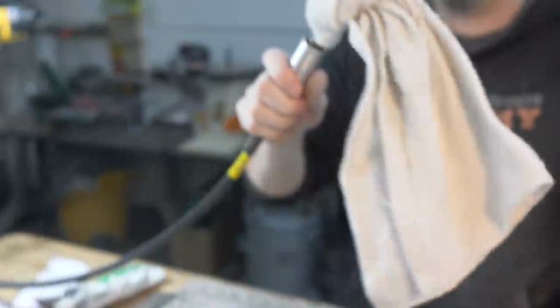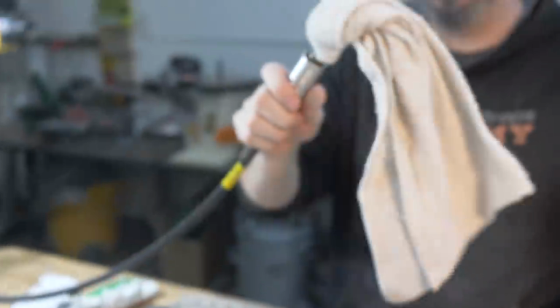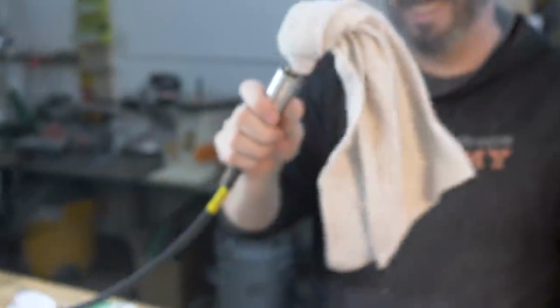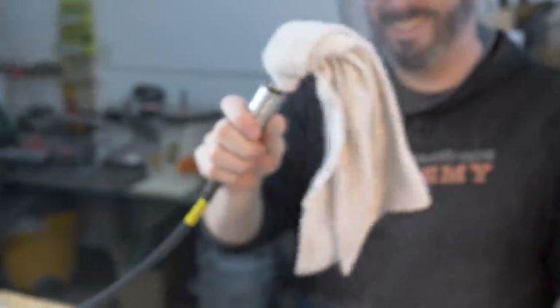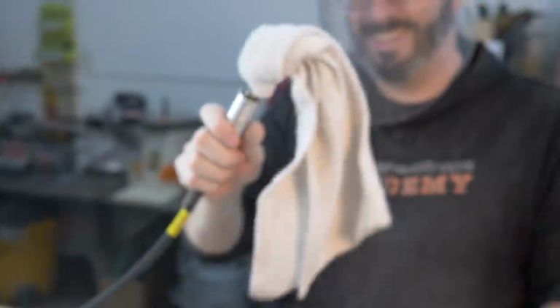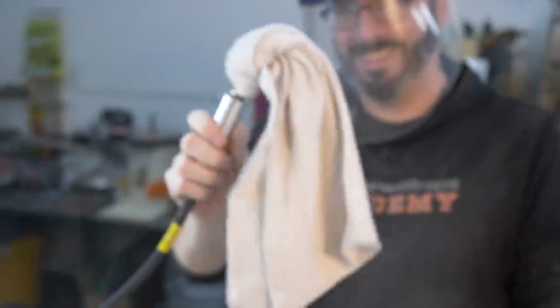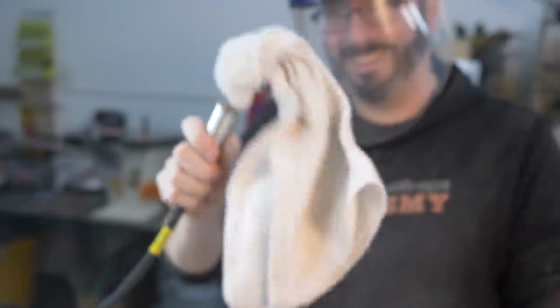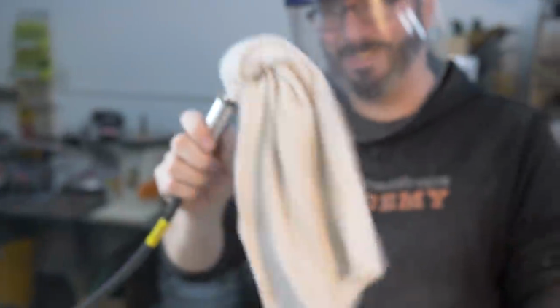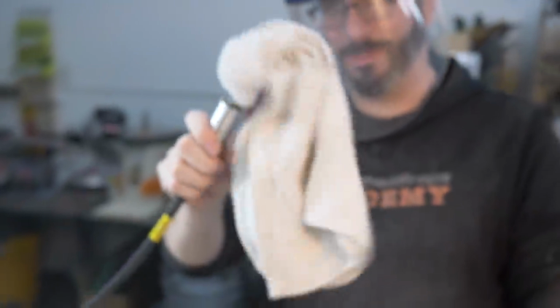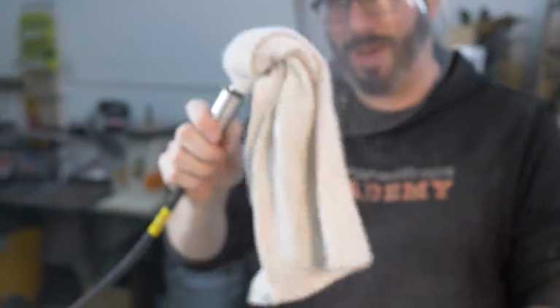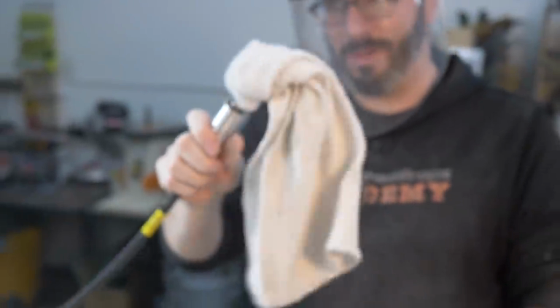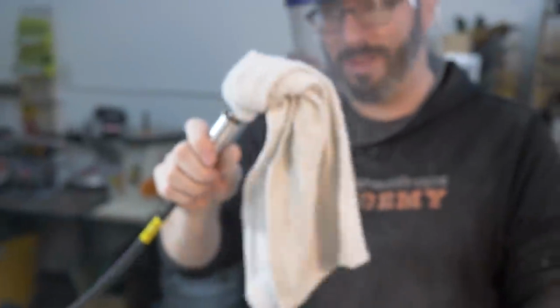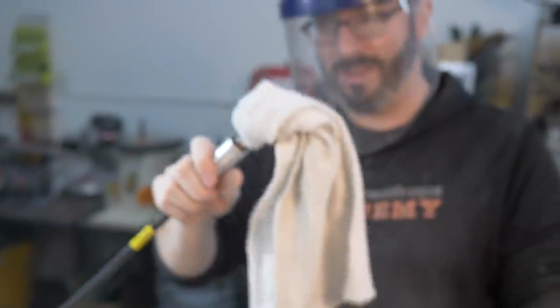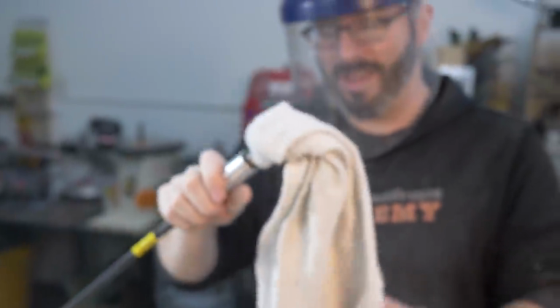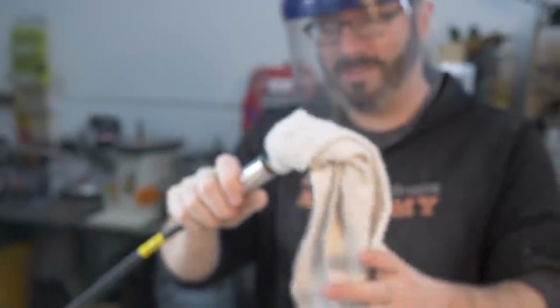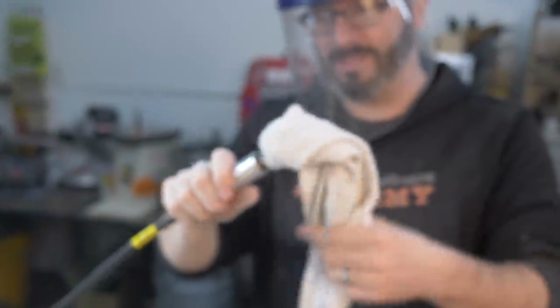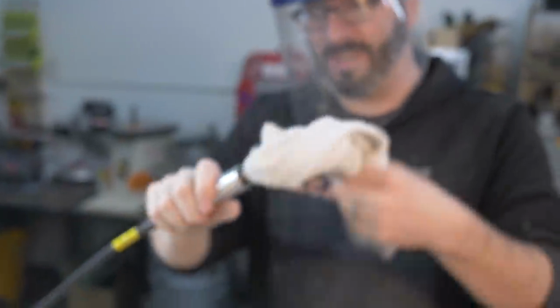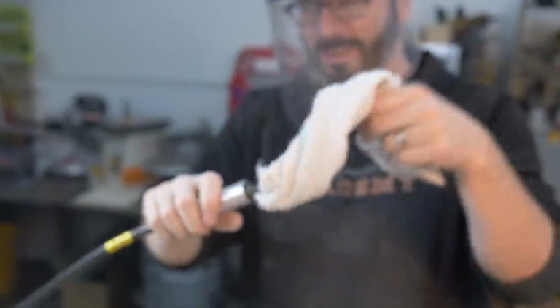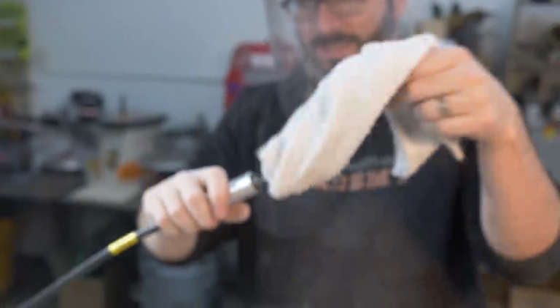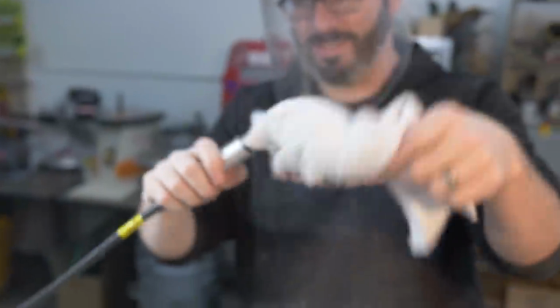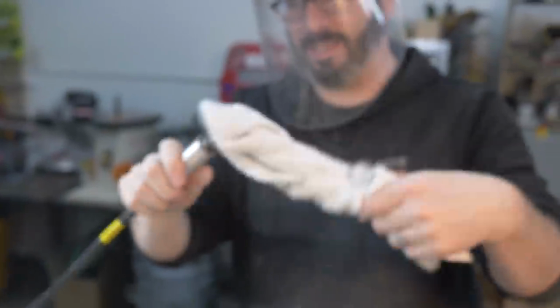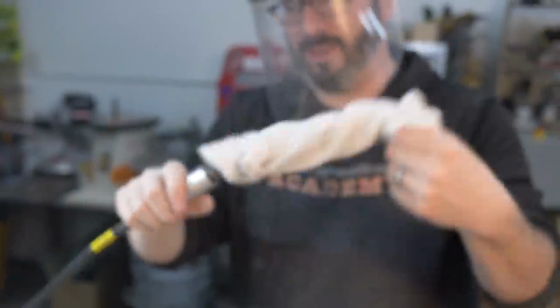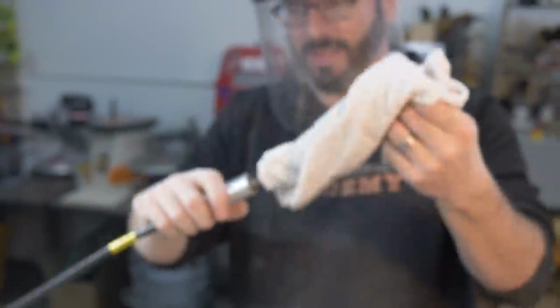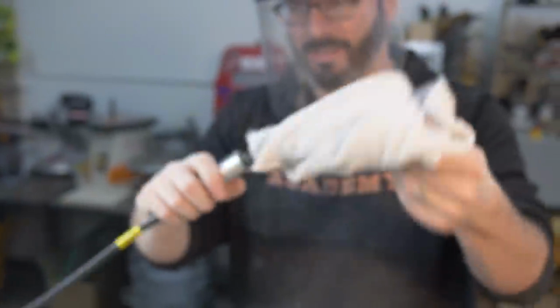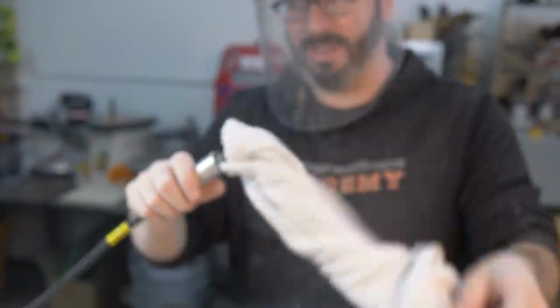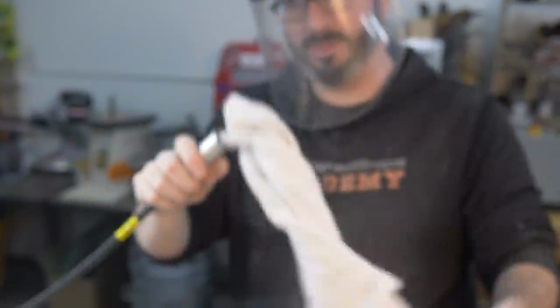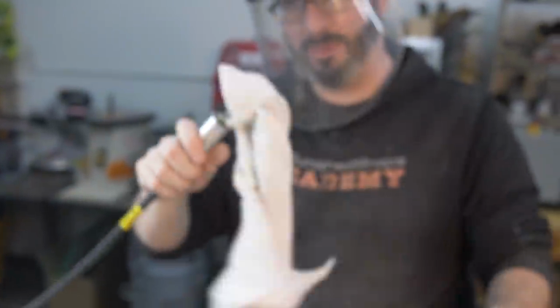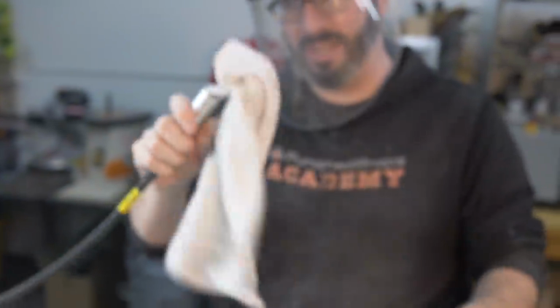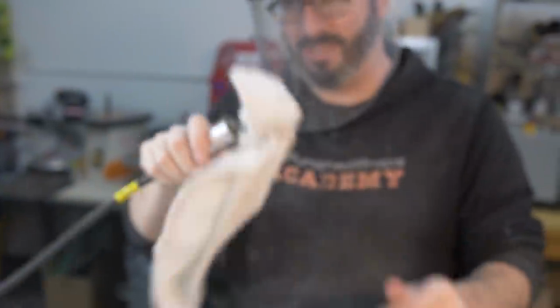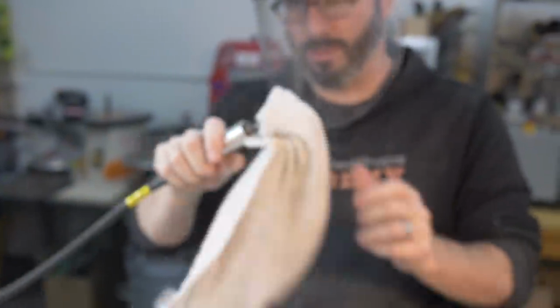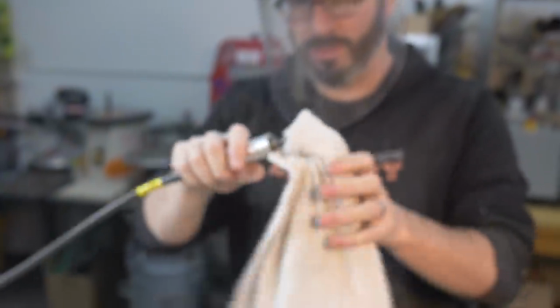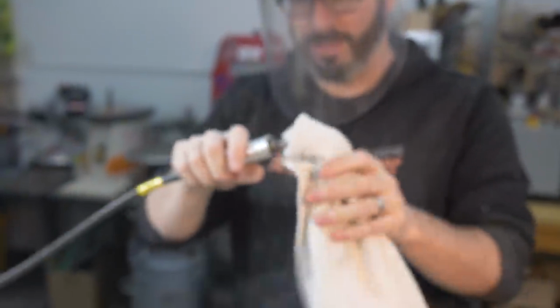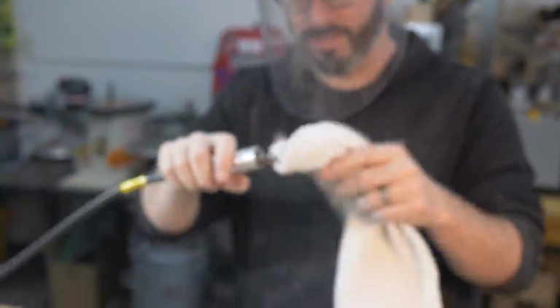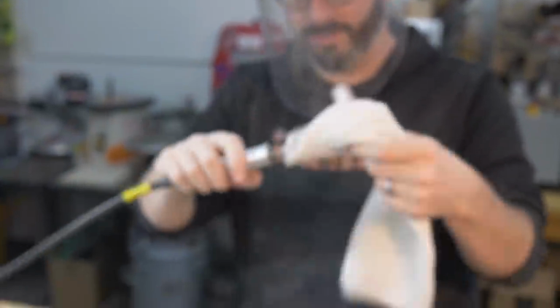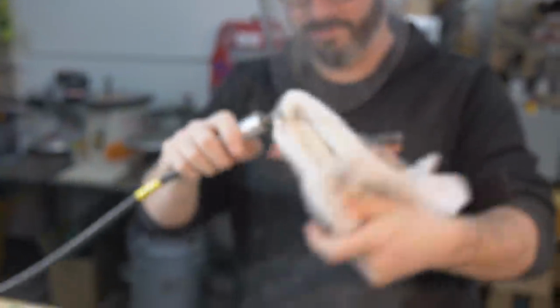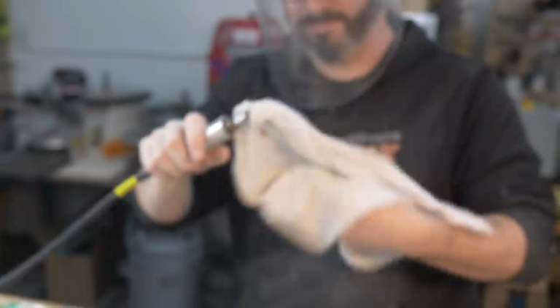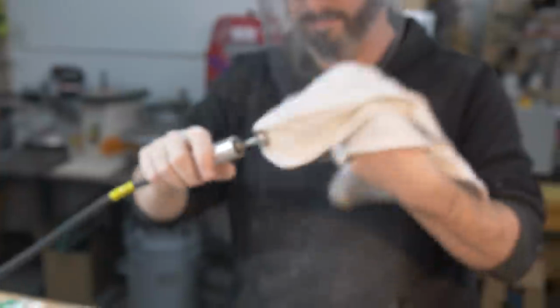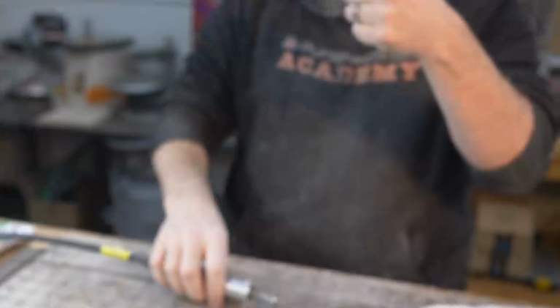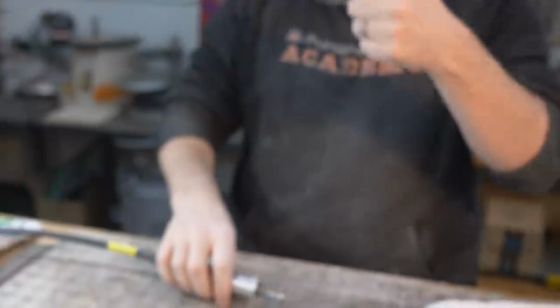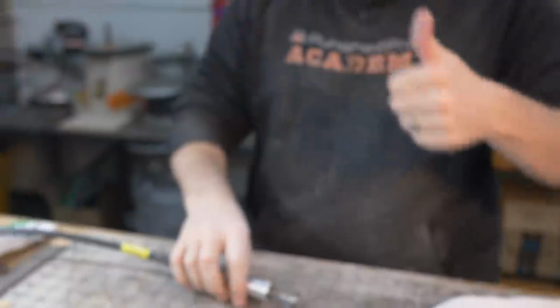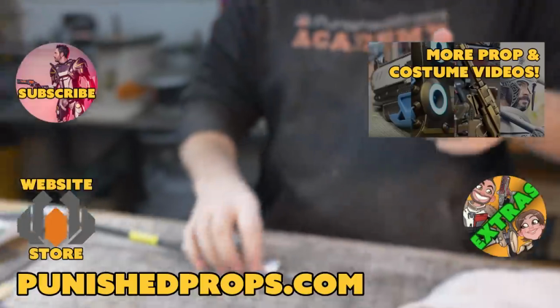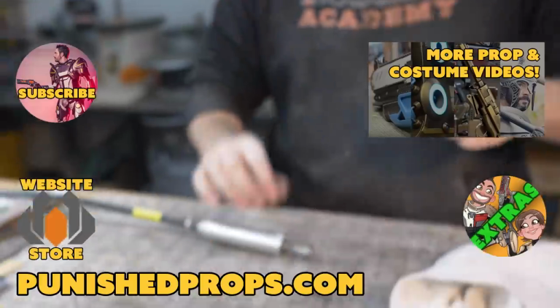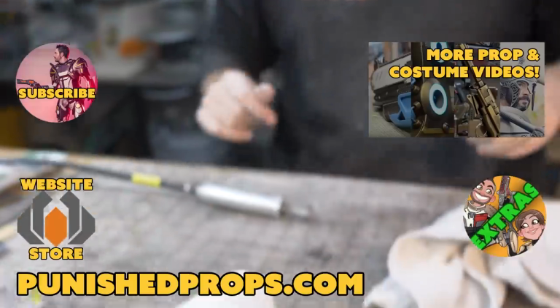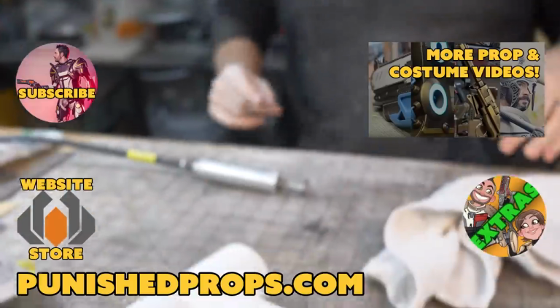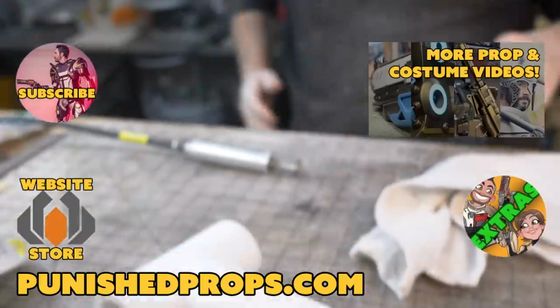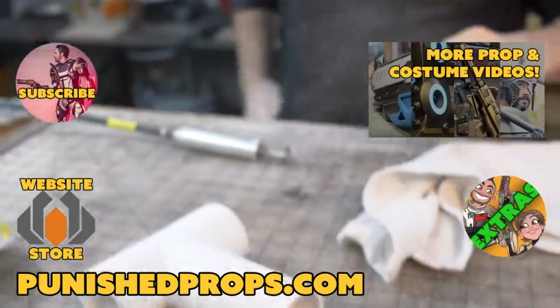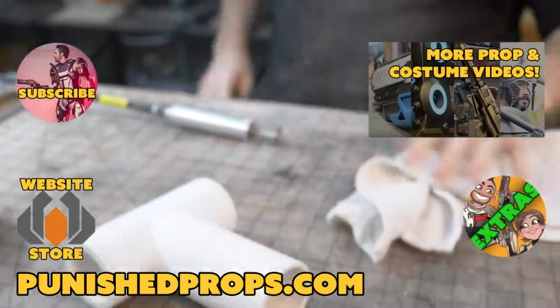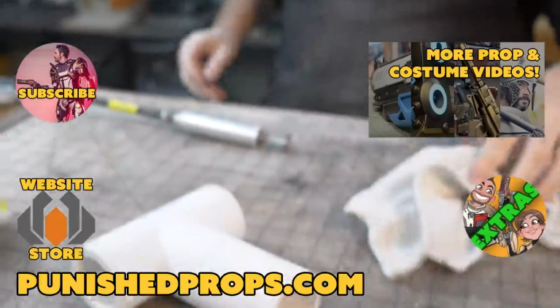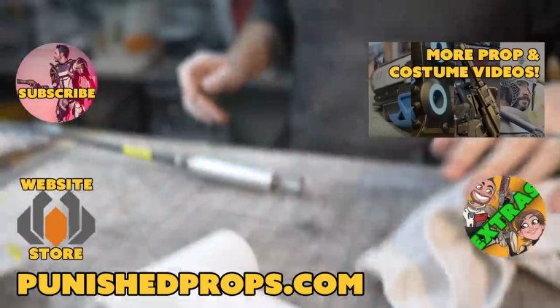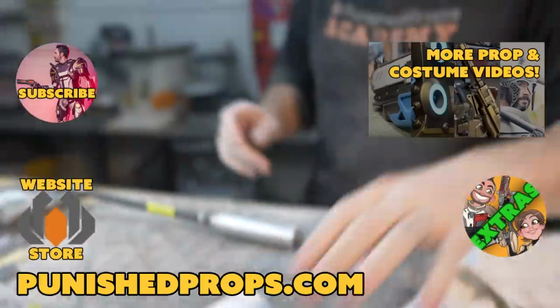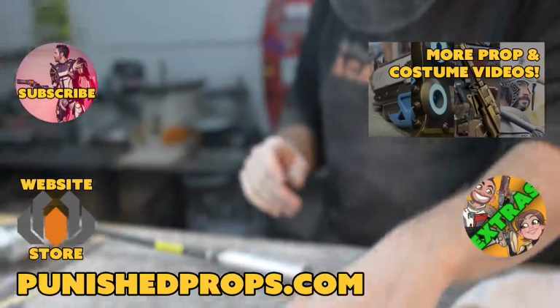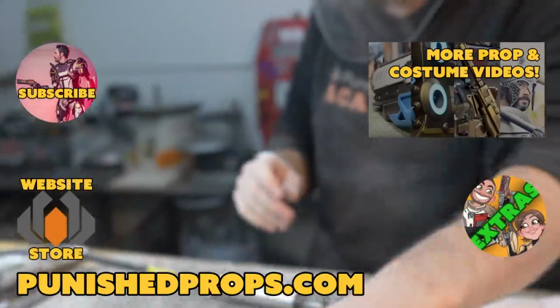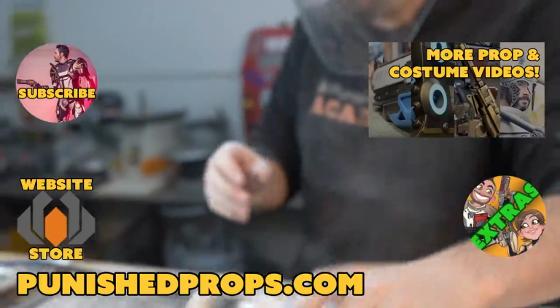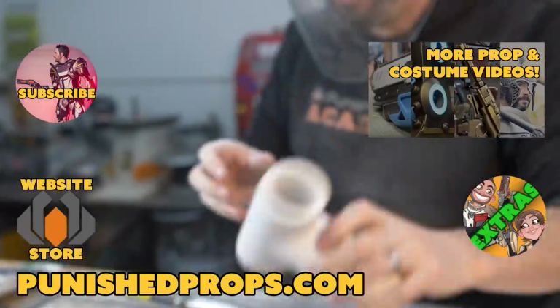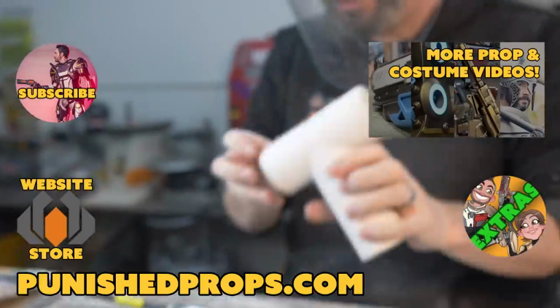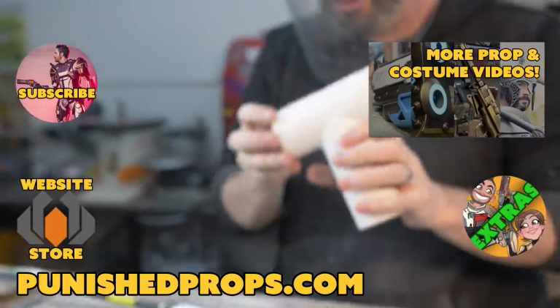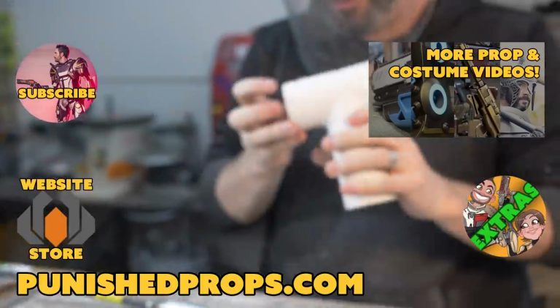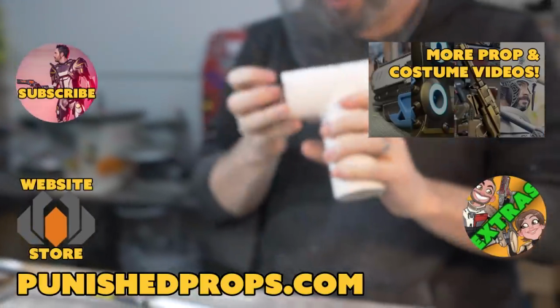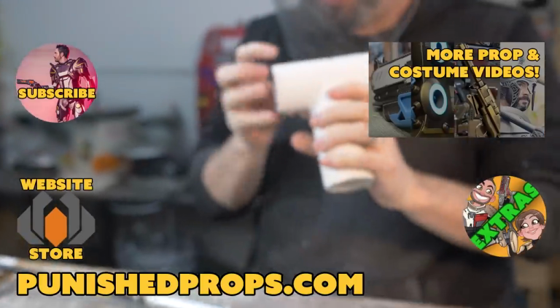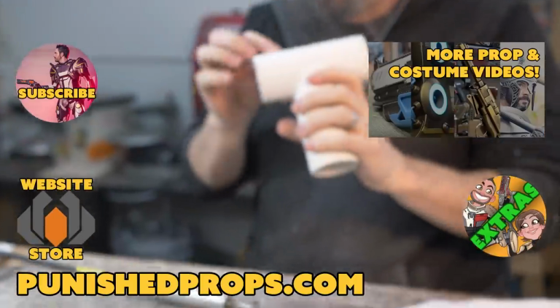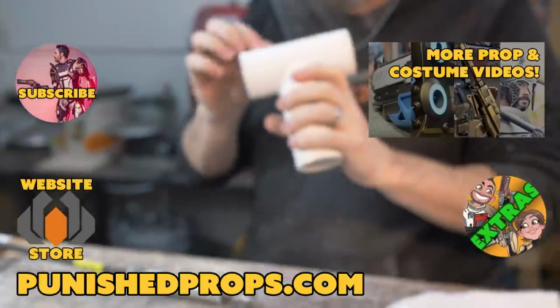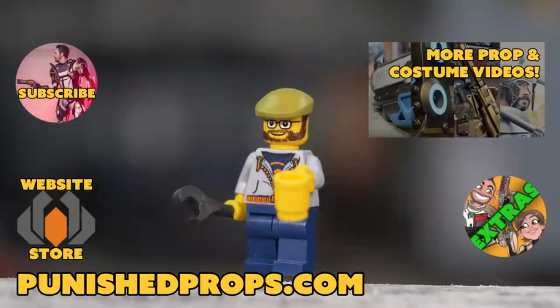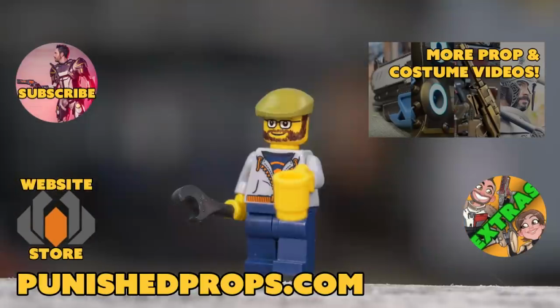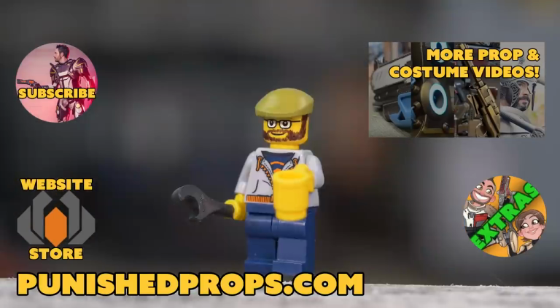This is why we don't have loose articles of clothing around spinning tools. No prop makers were harmed in the filming of this tutorial.